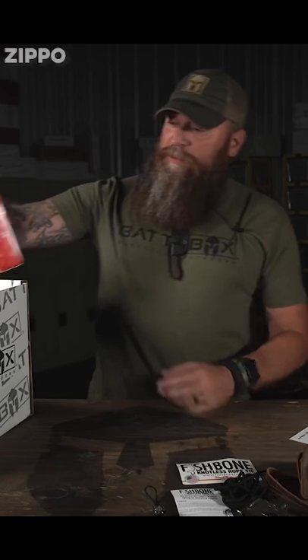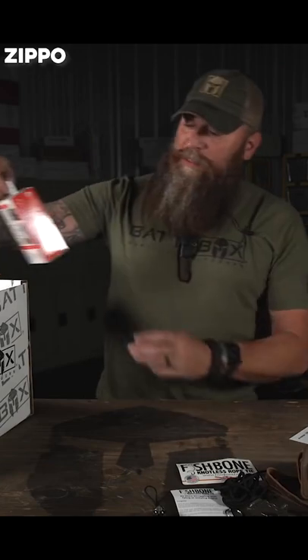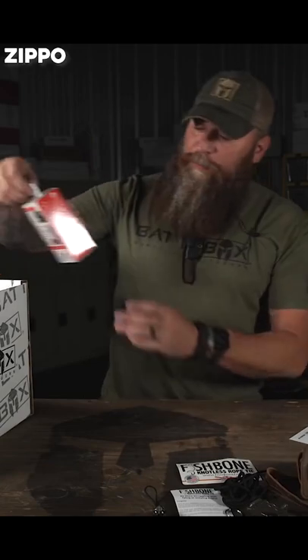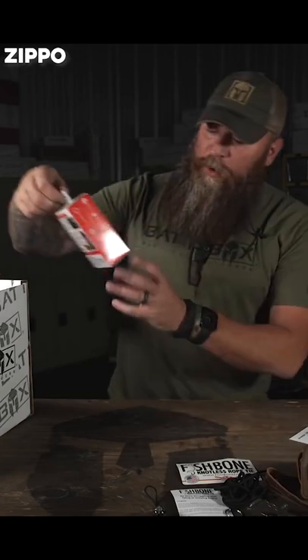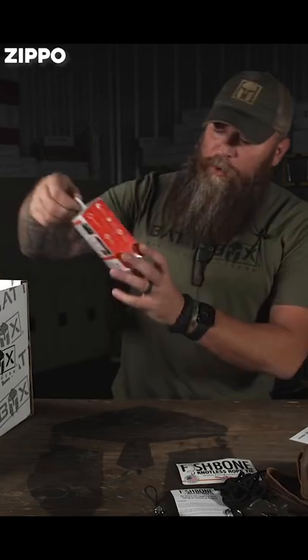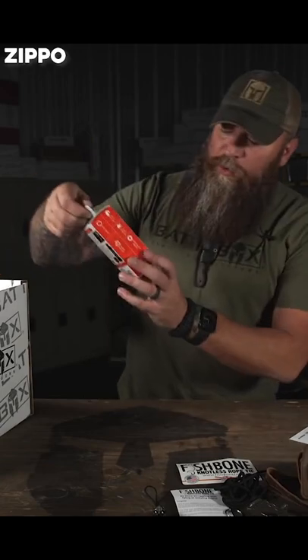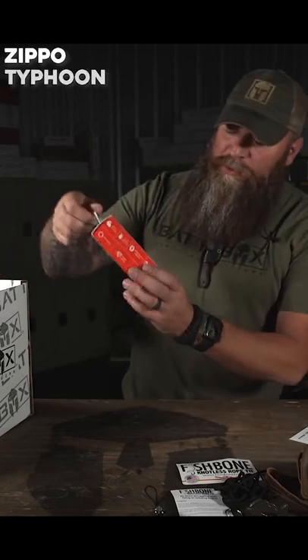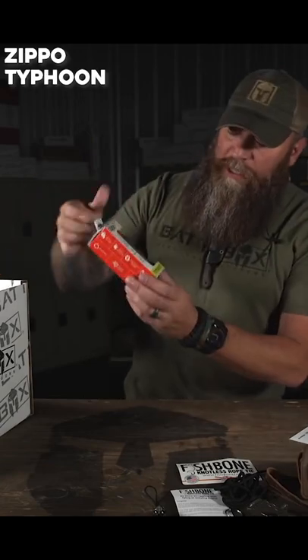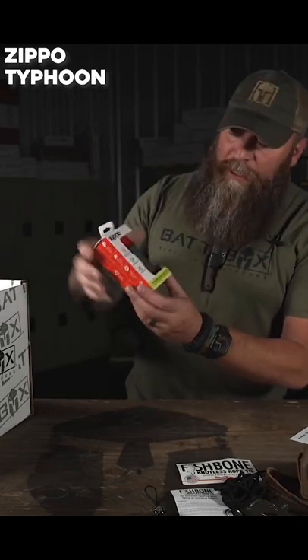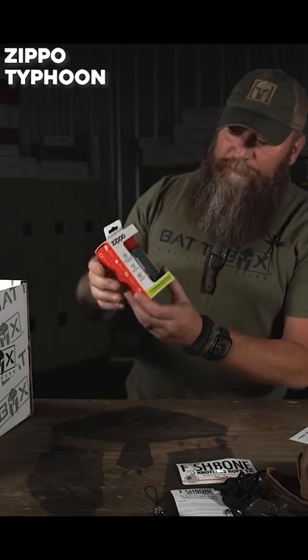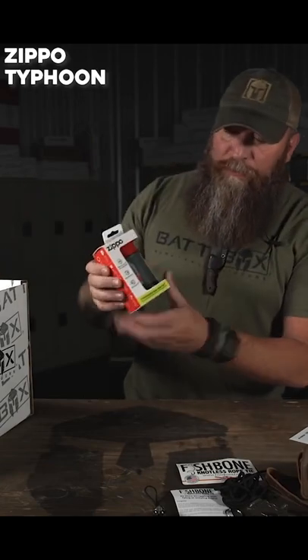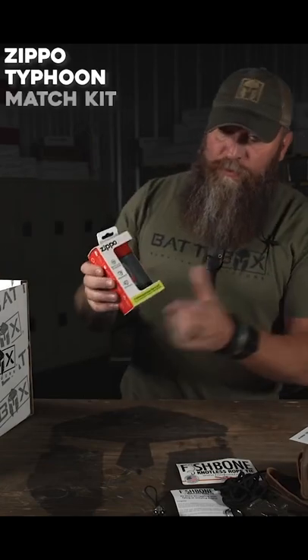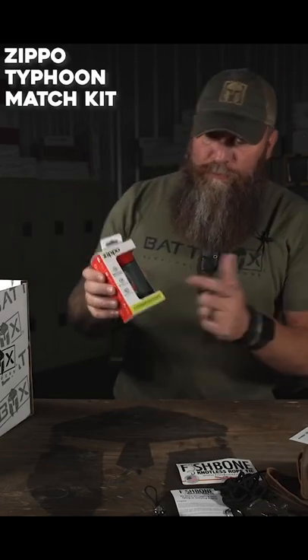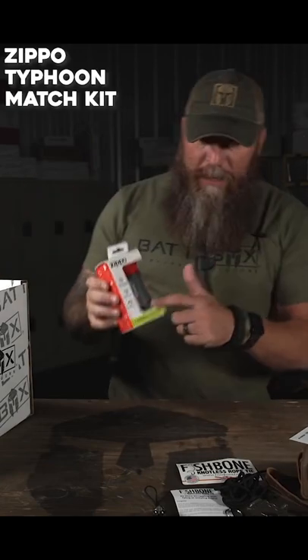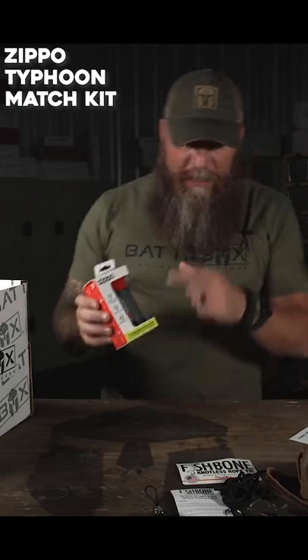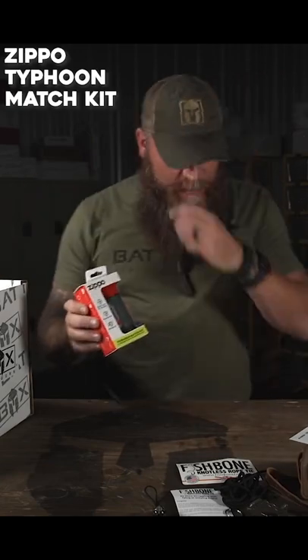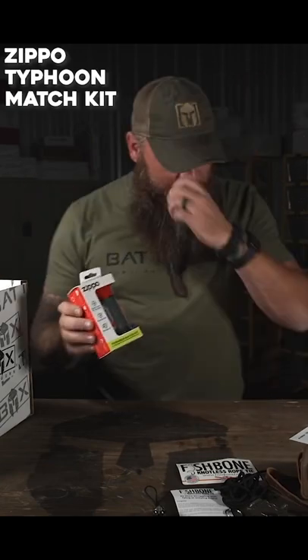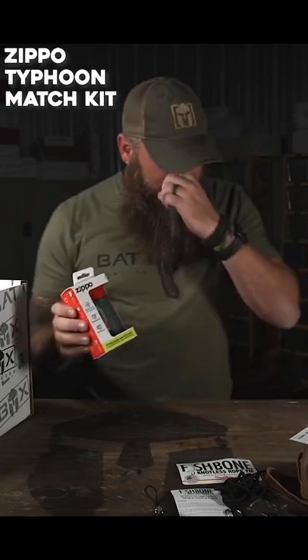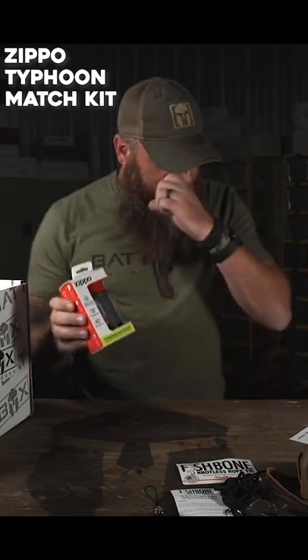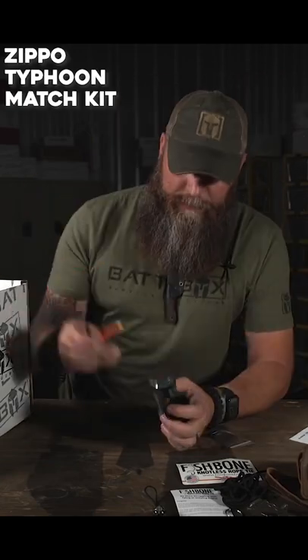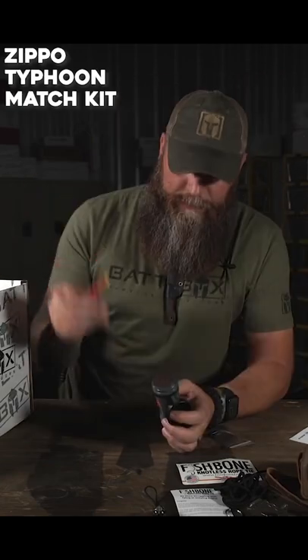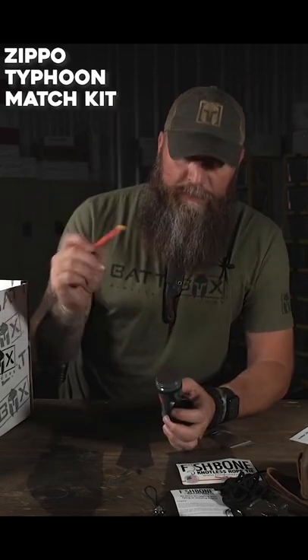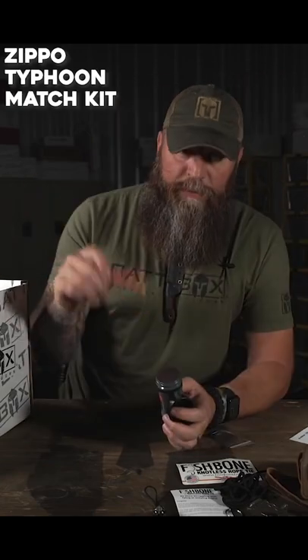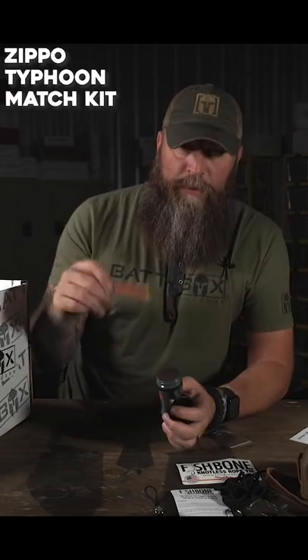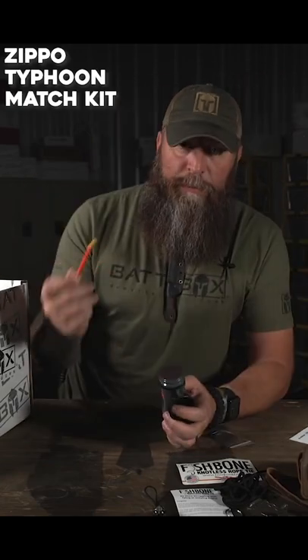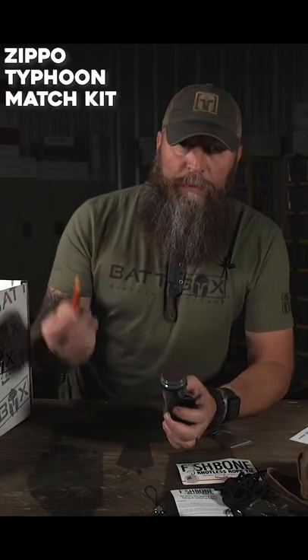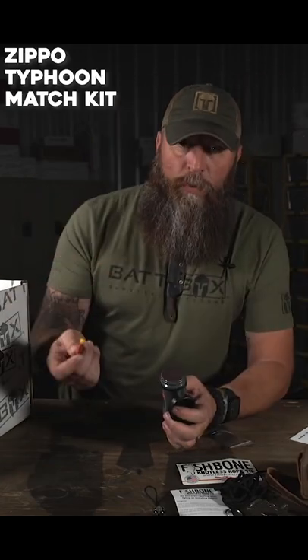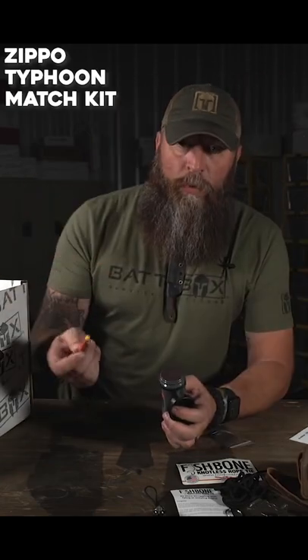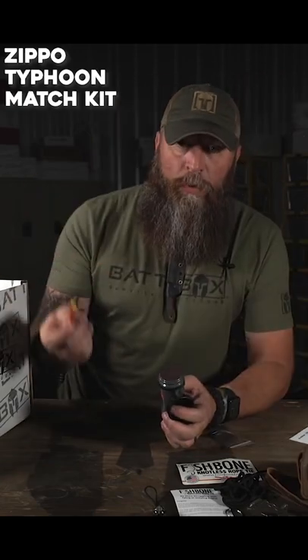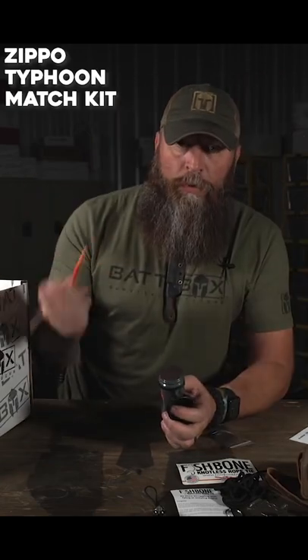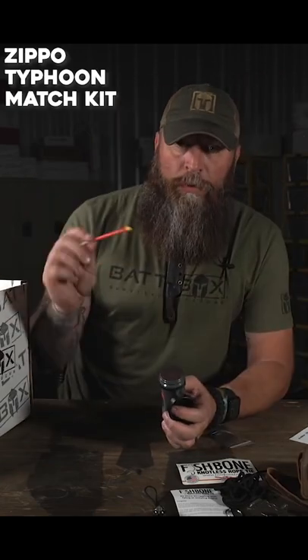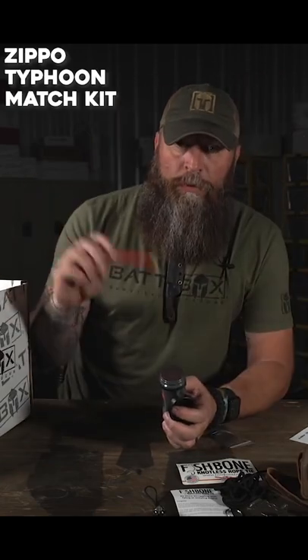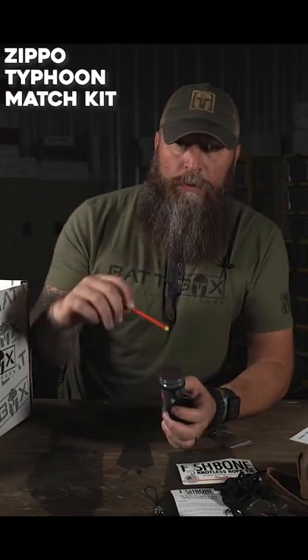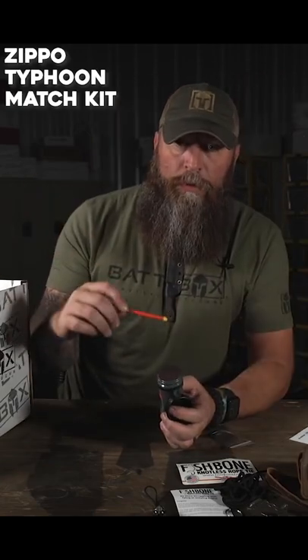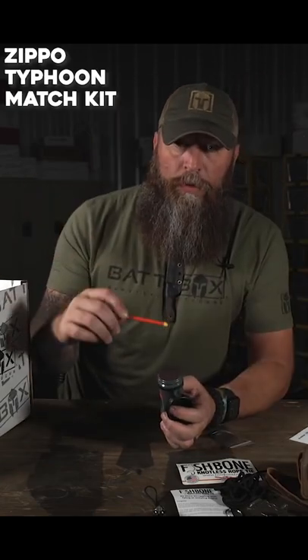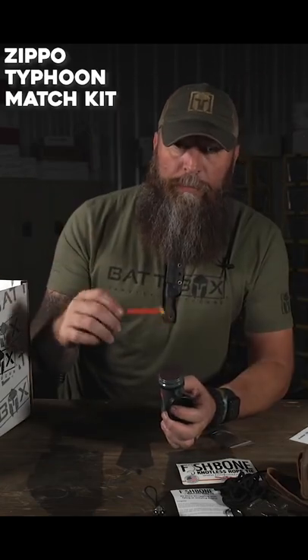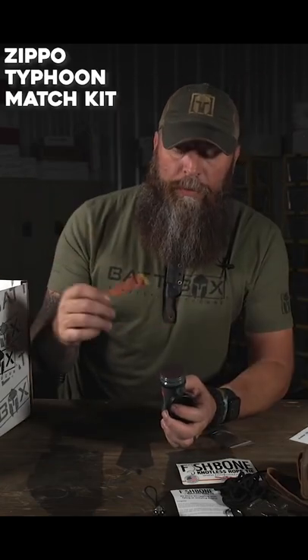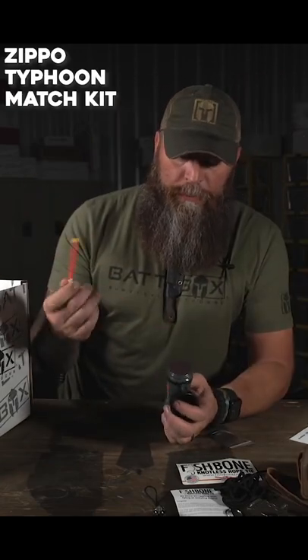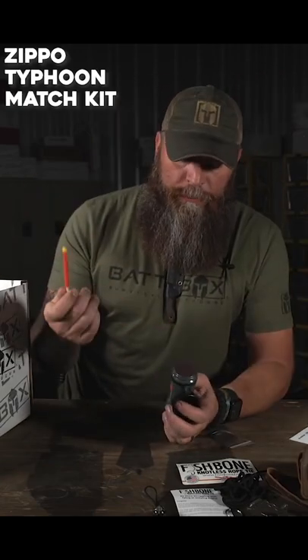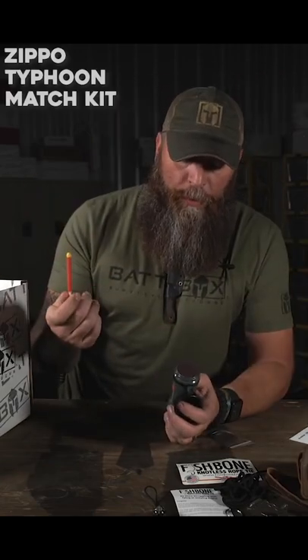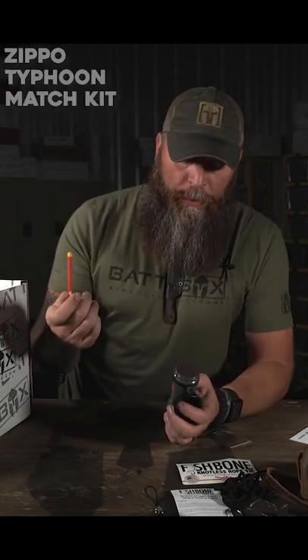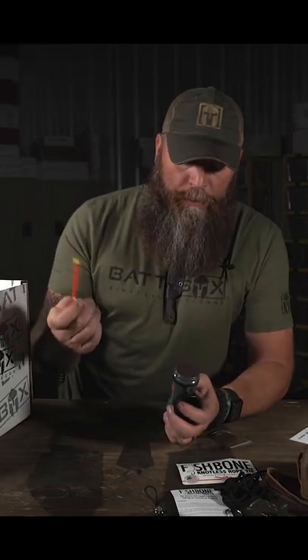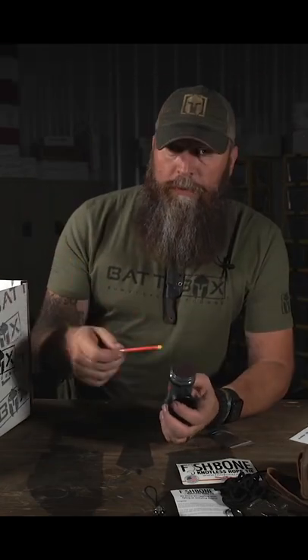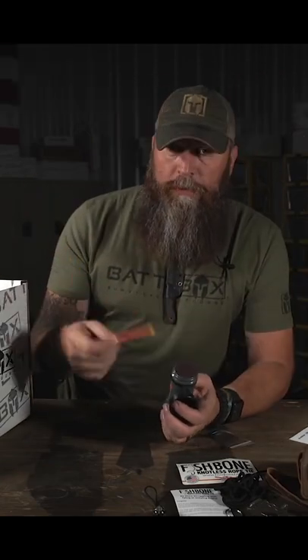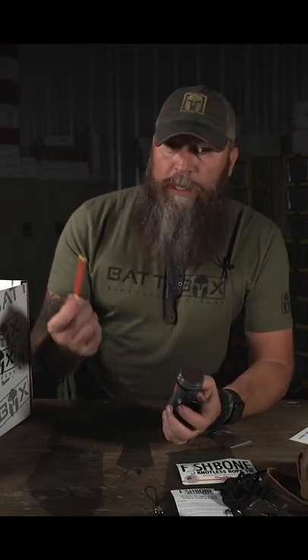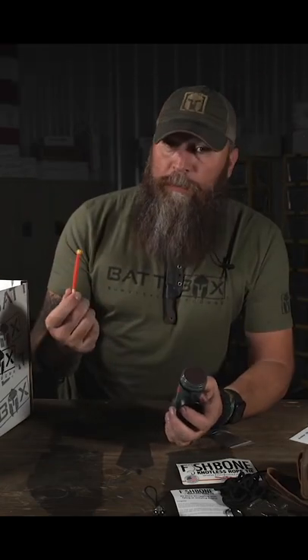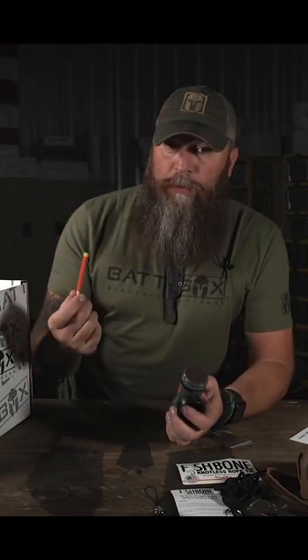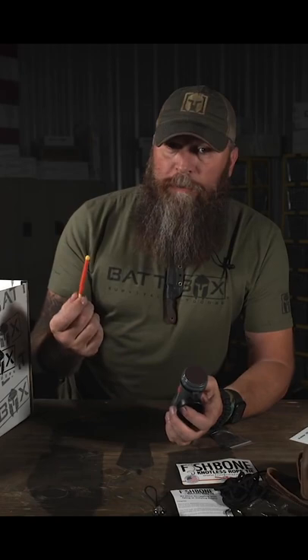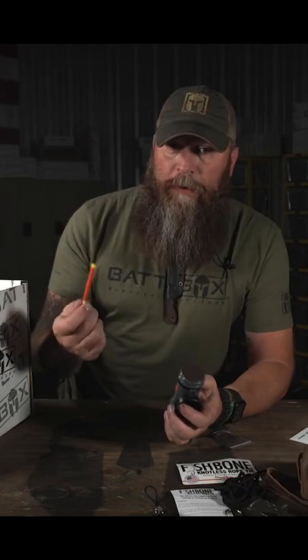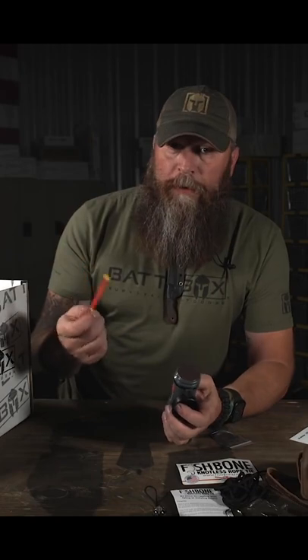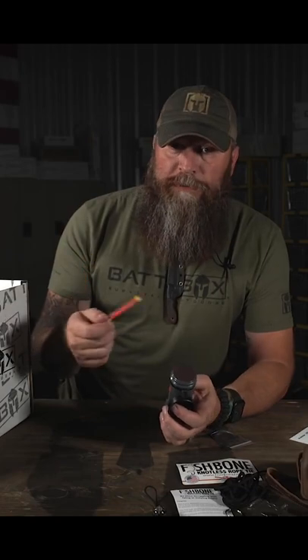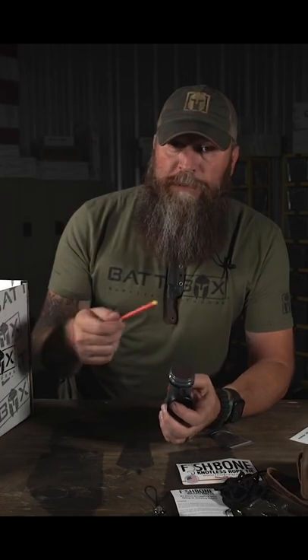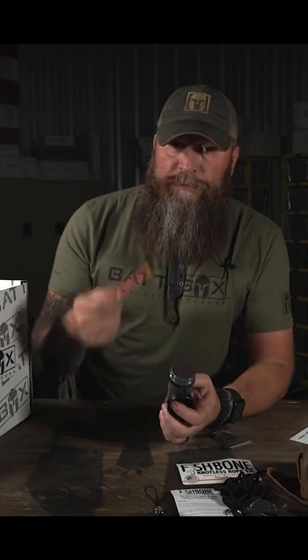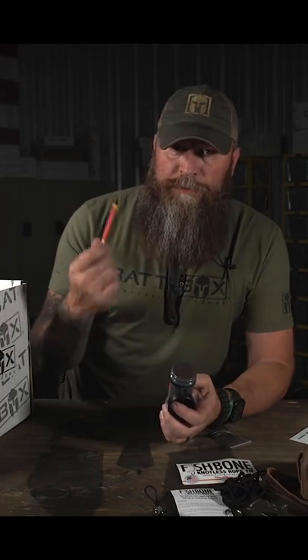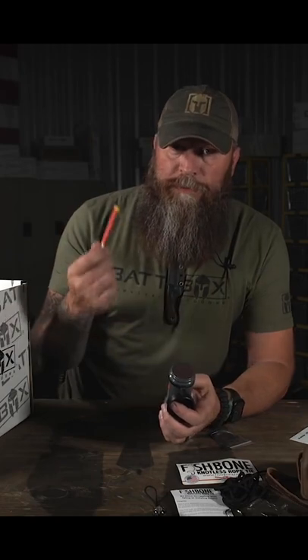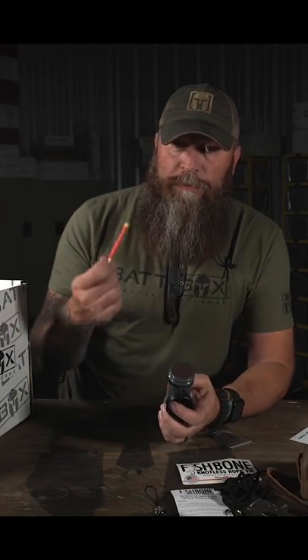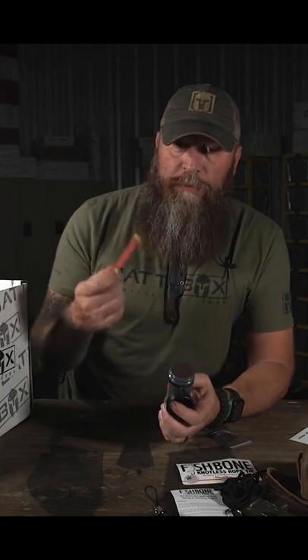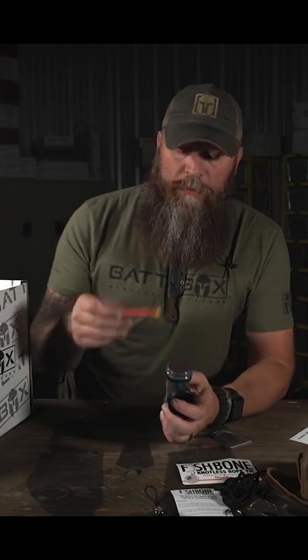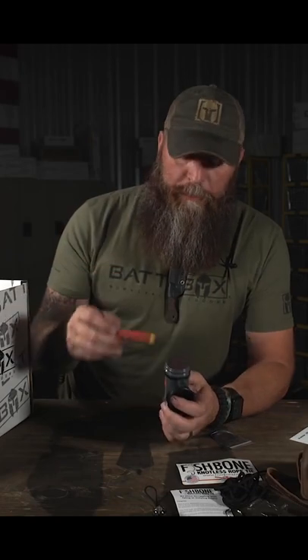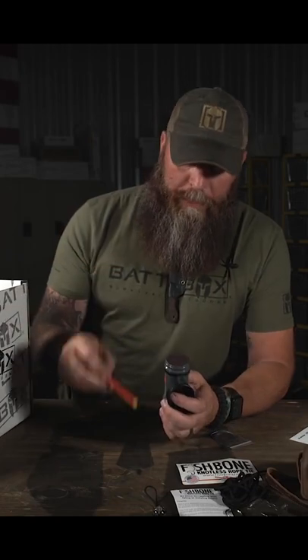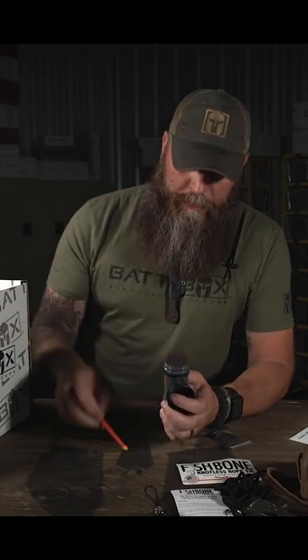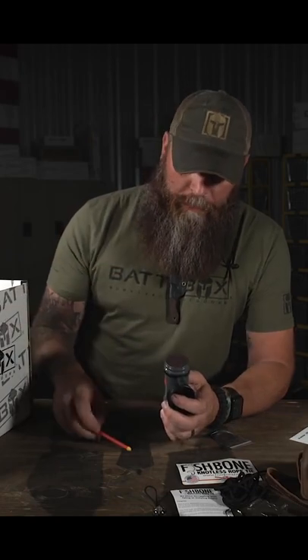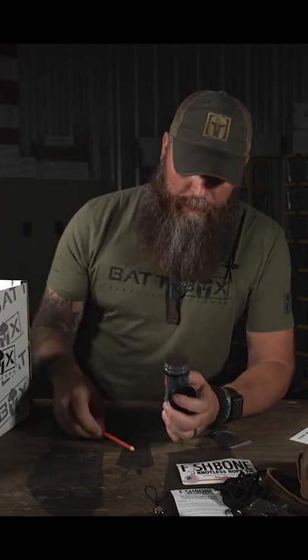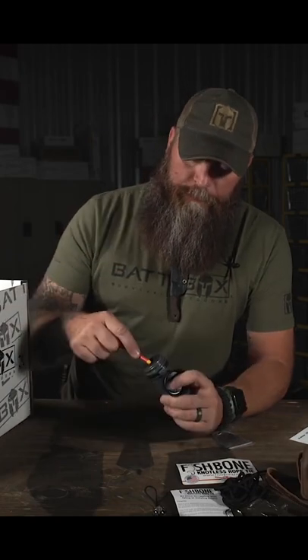Zippo Typhoon Match Kit. You dunk them in water, you dunk them in dirt, hit them with a fire extinguisher — they'll come back to life.